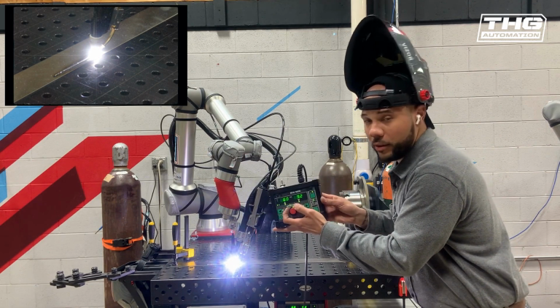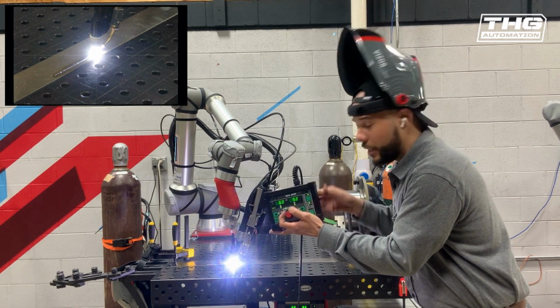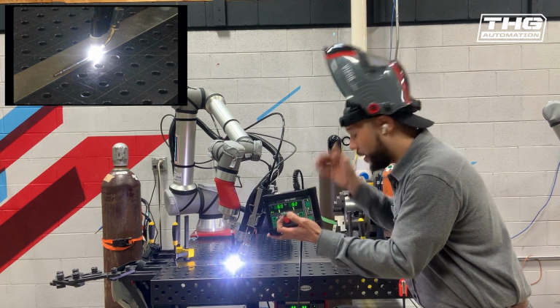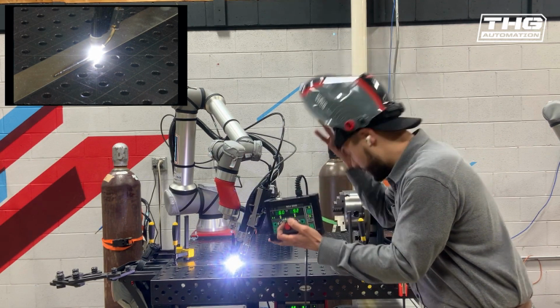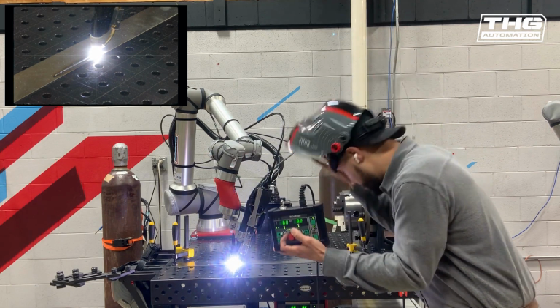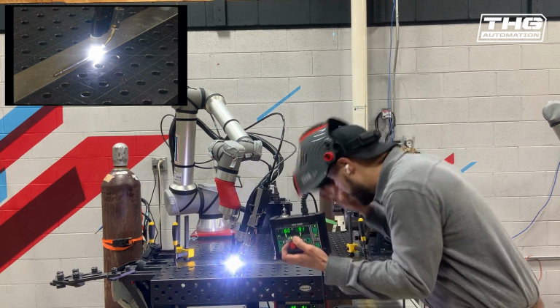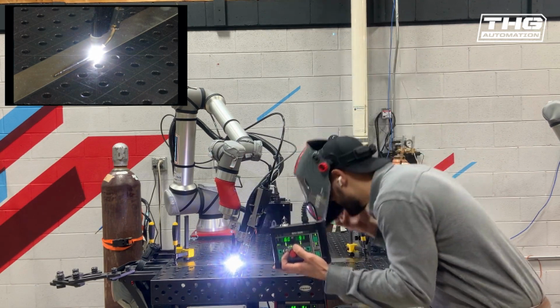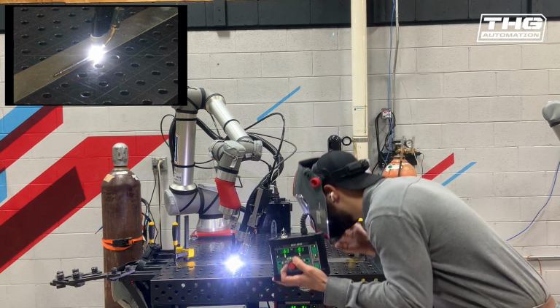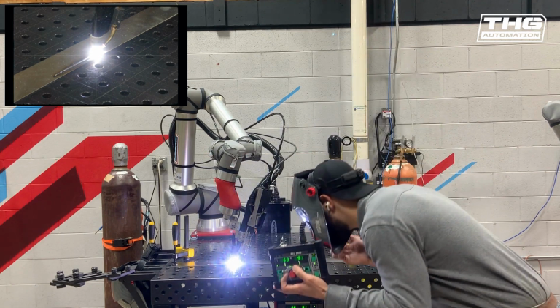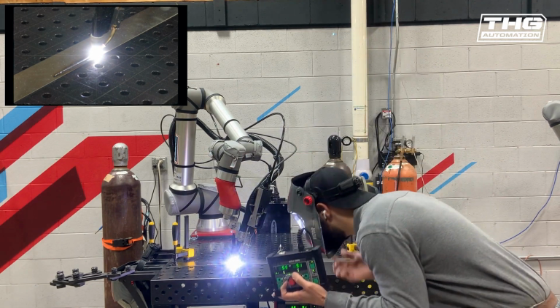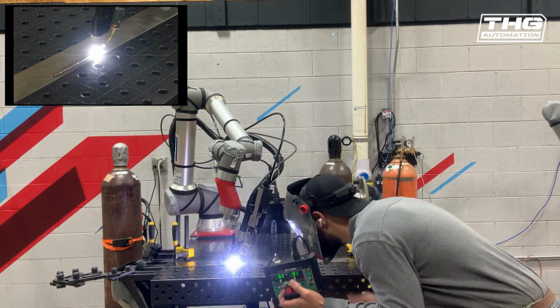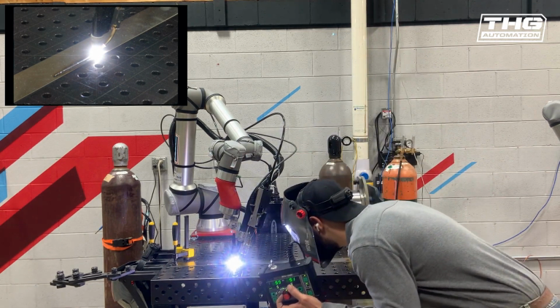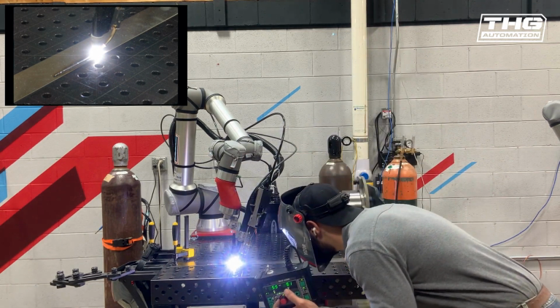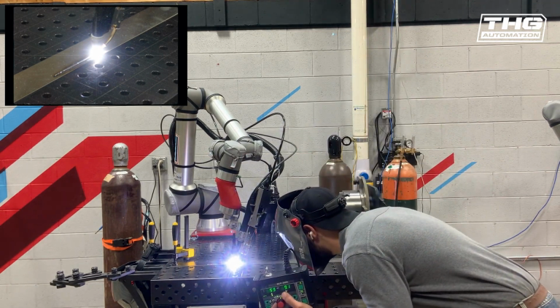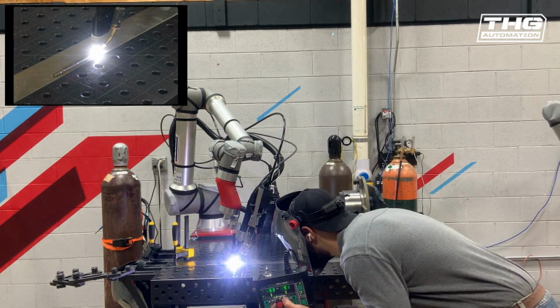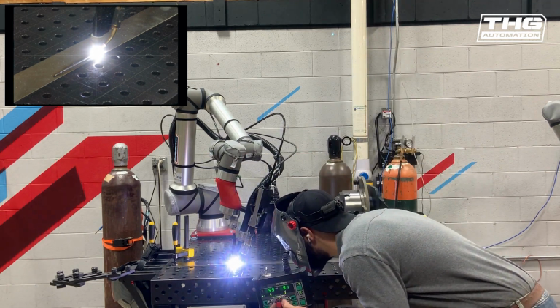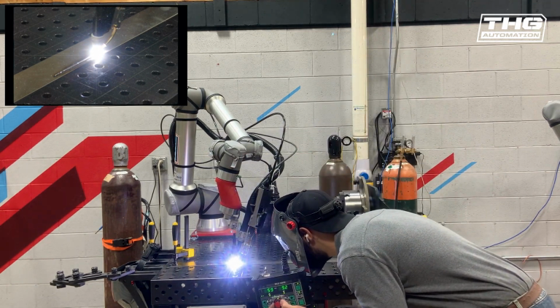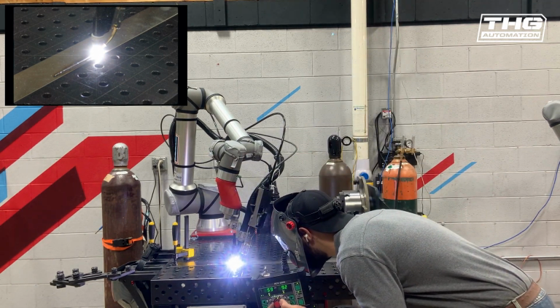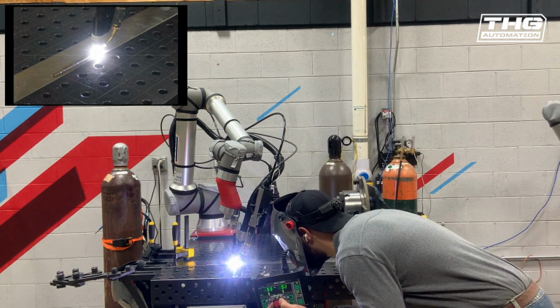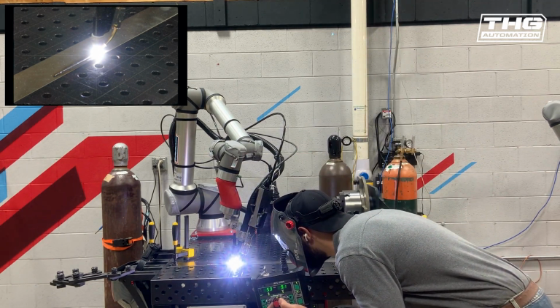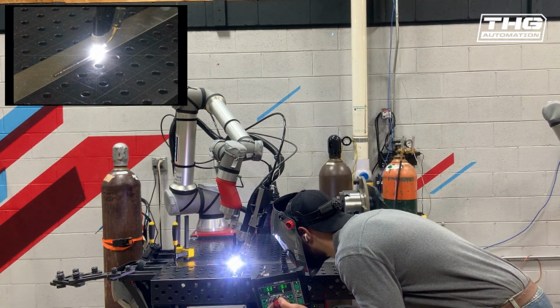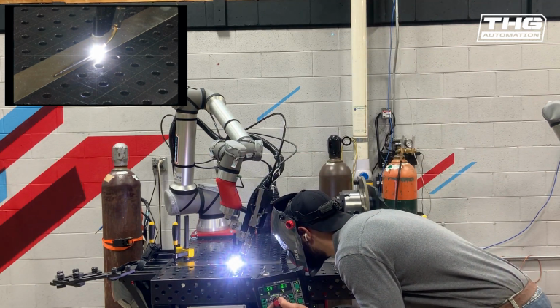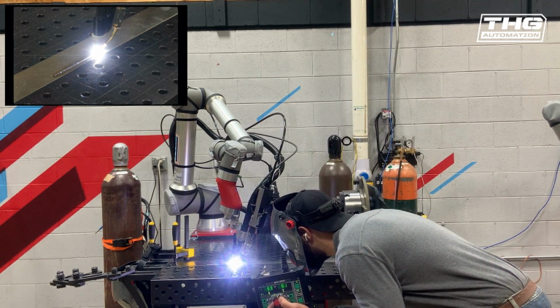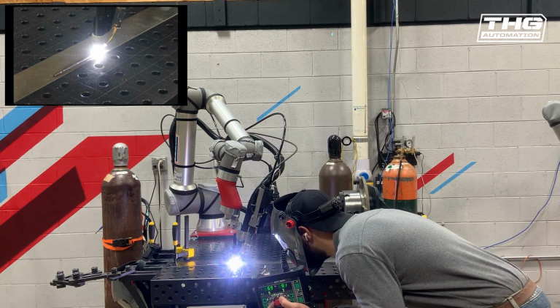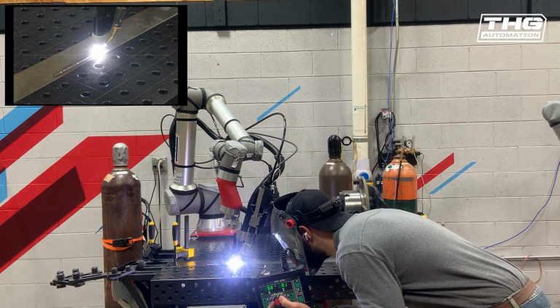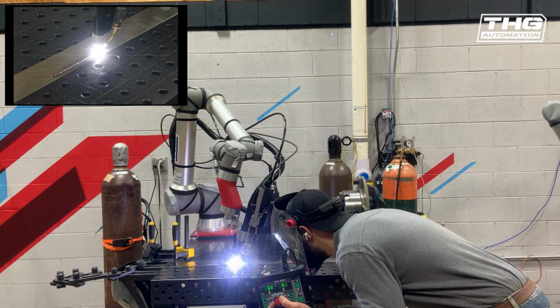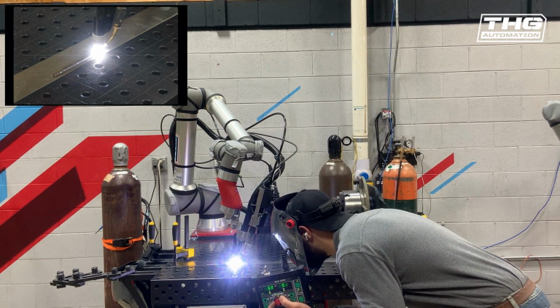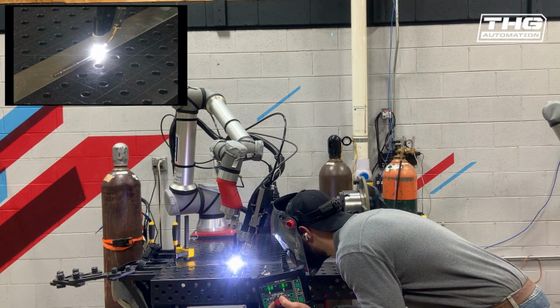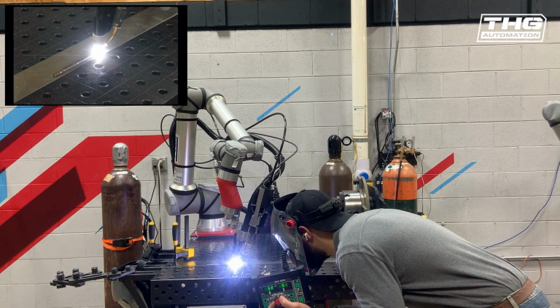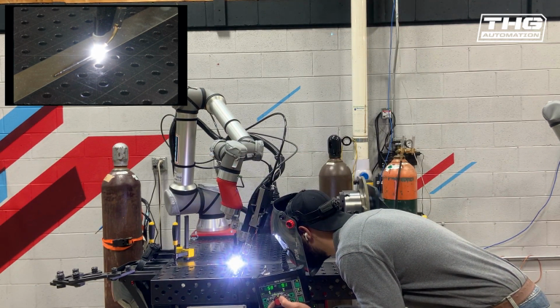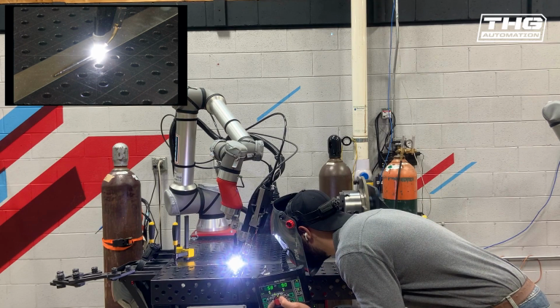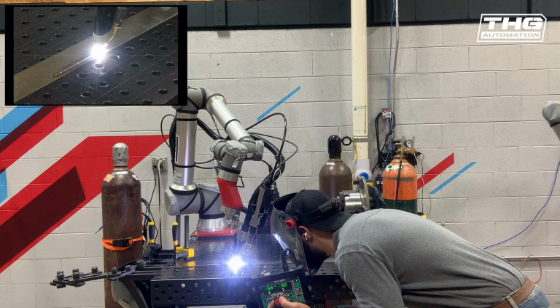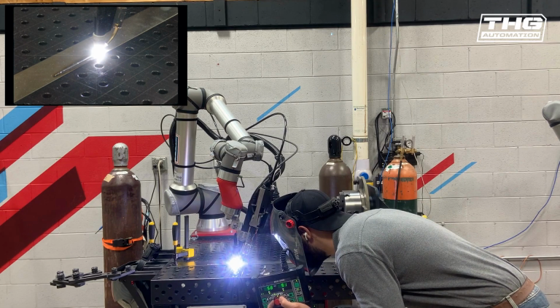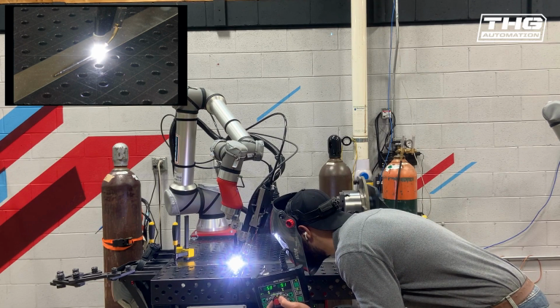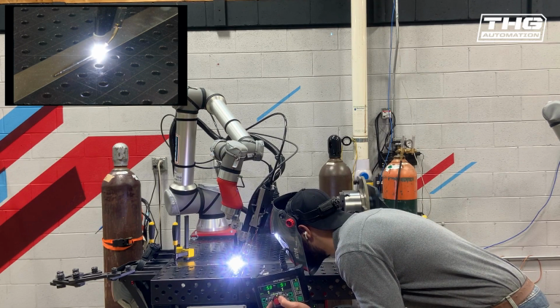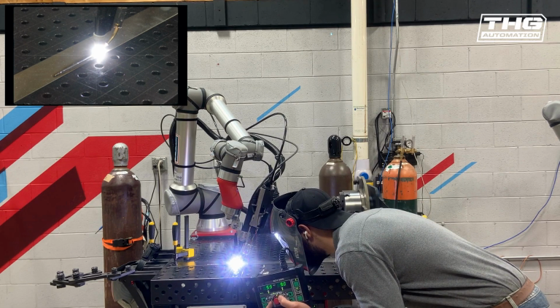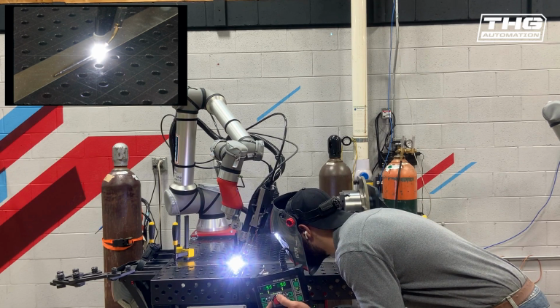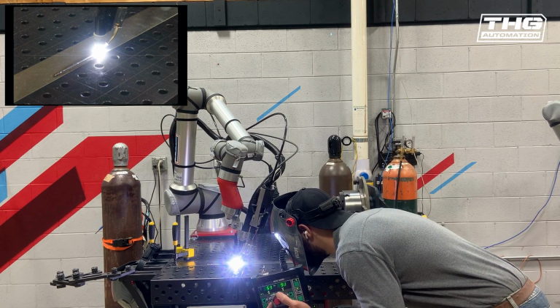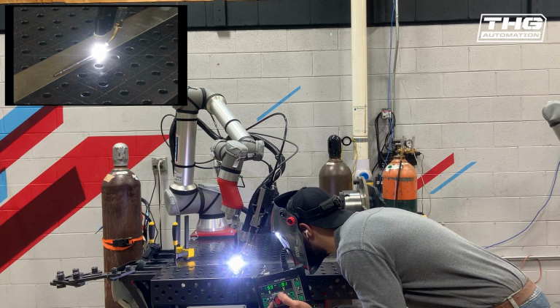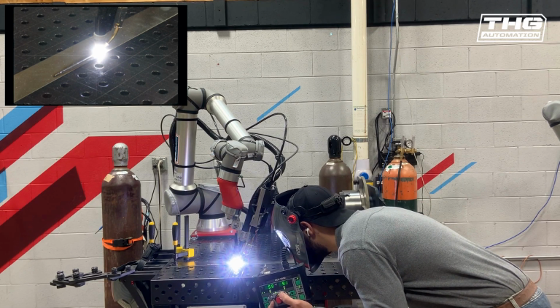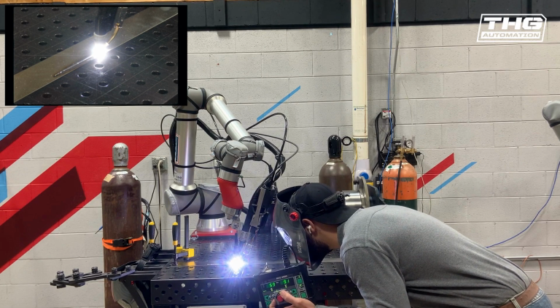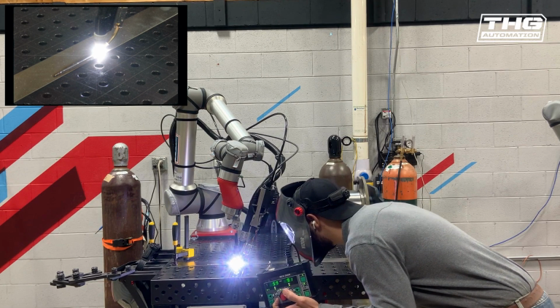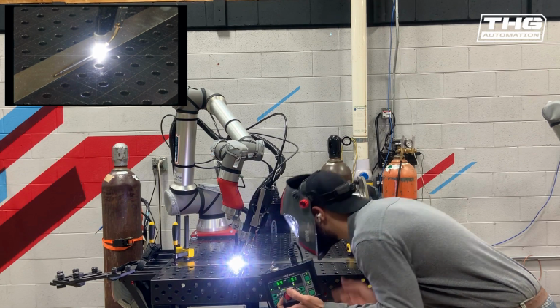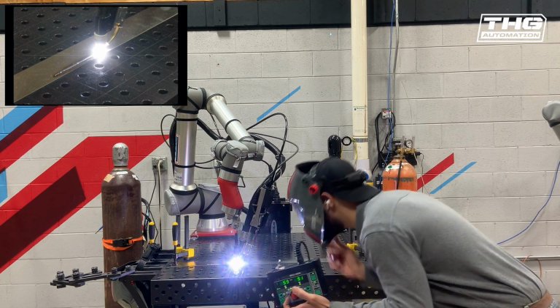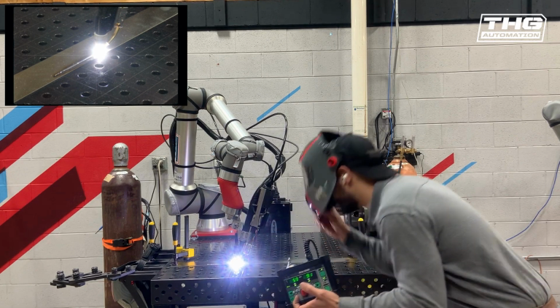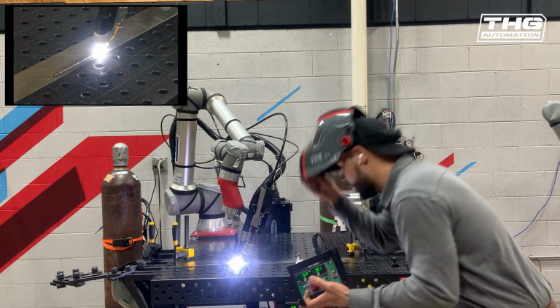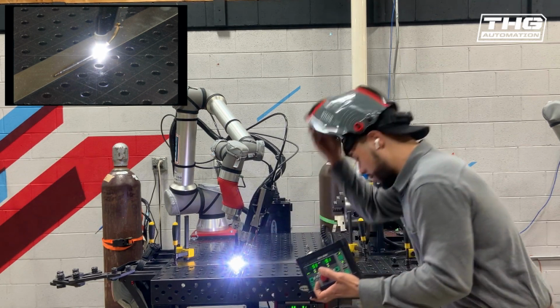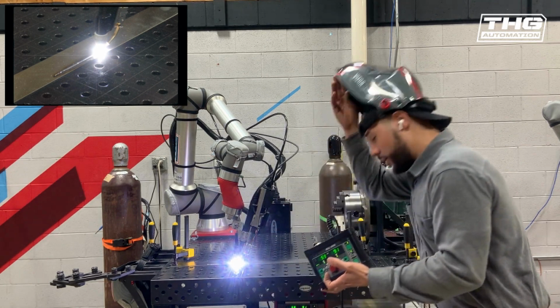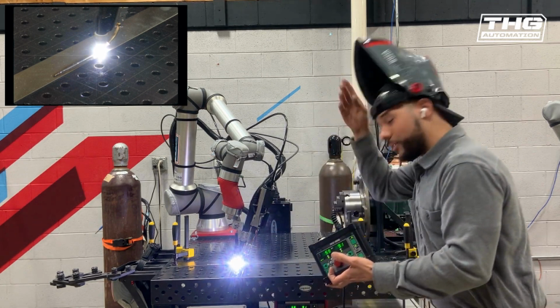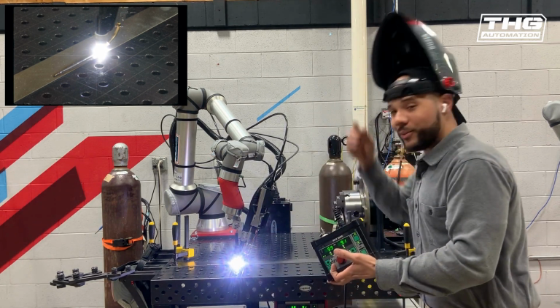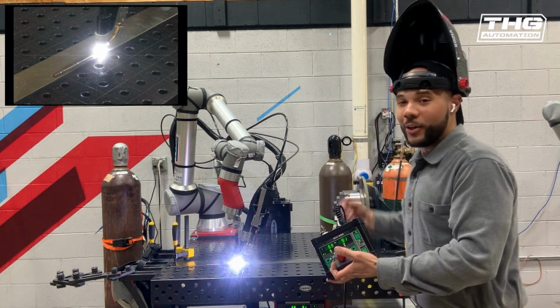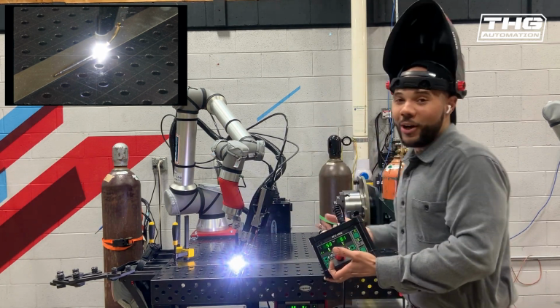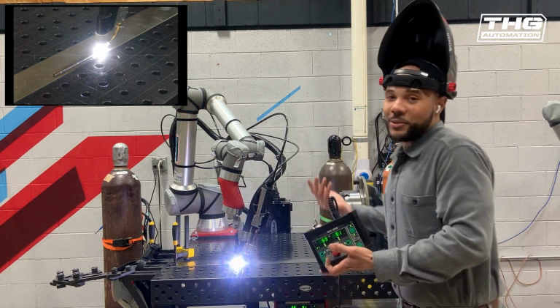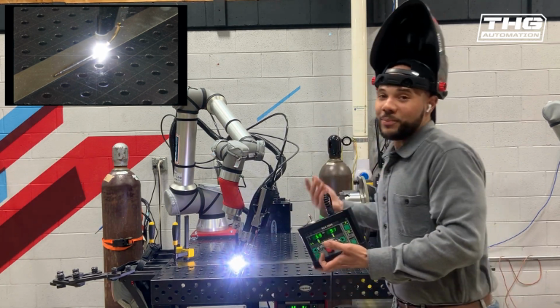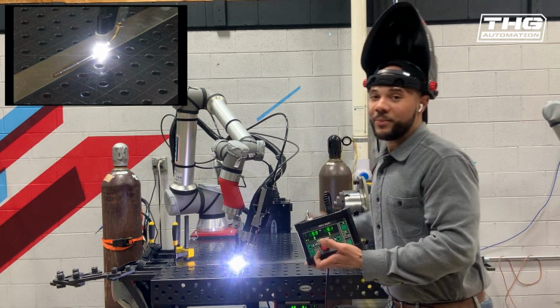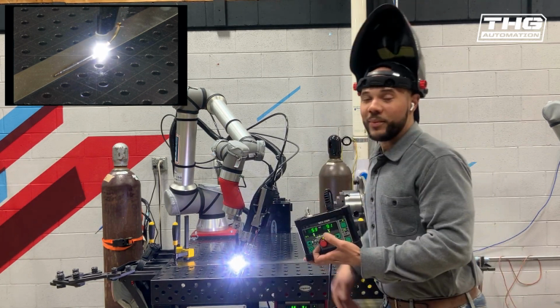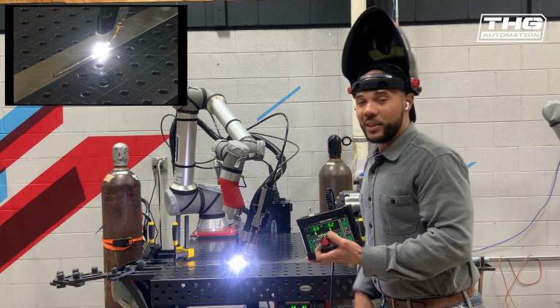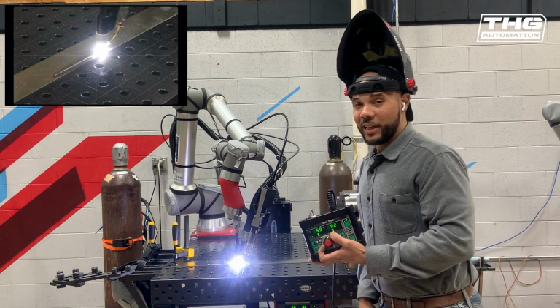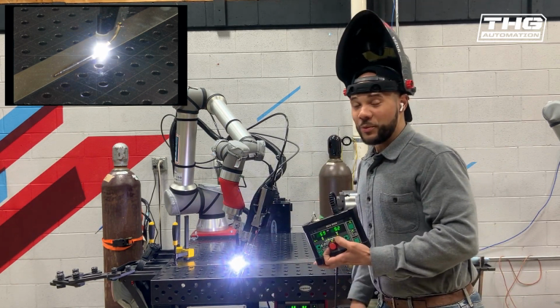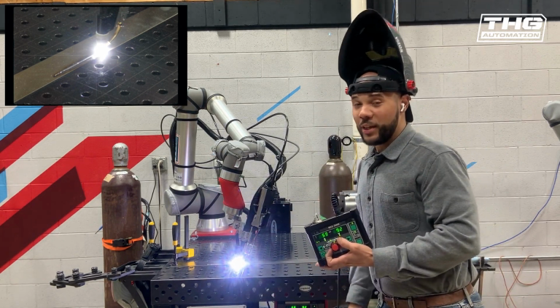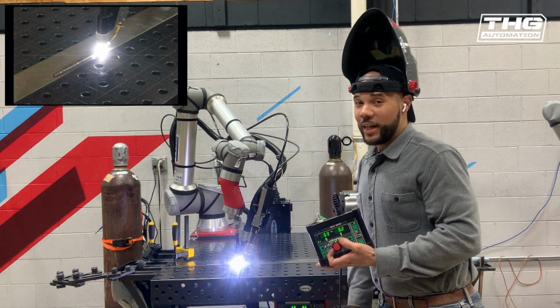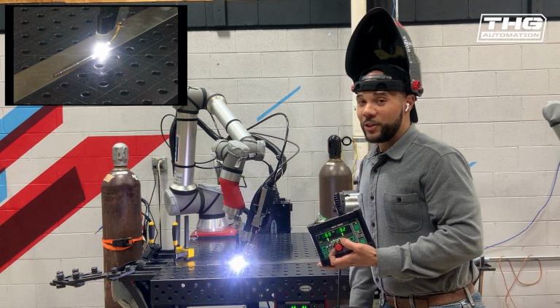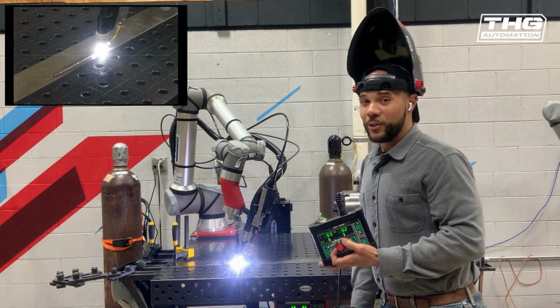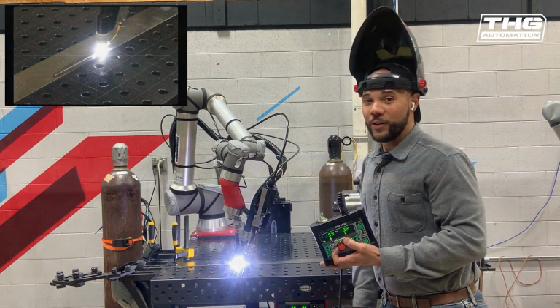See? Awesome. That's really how you do it.